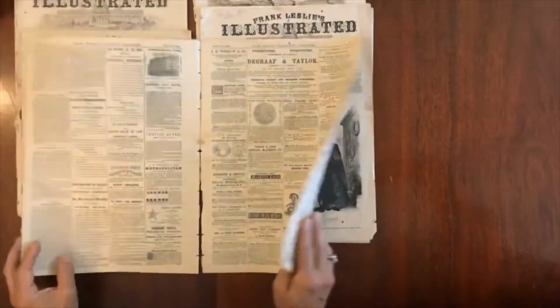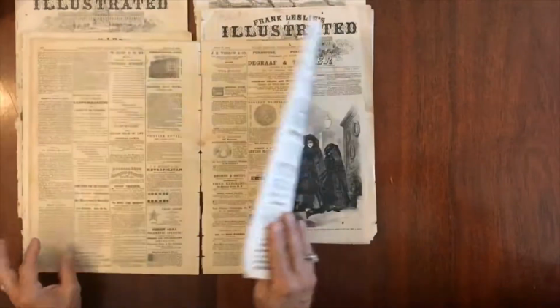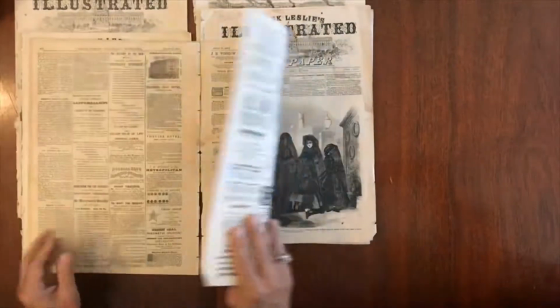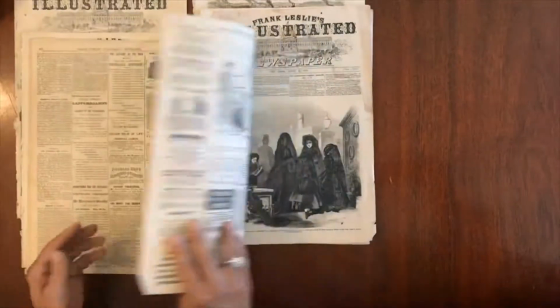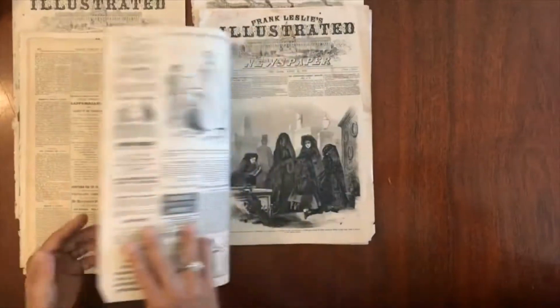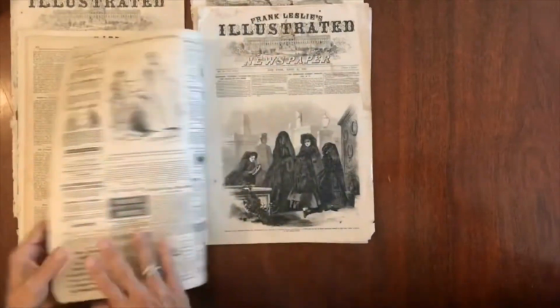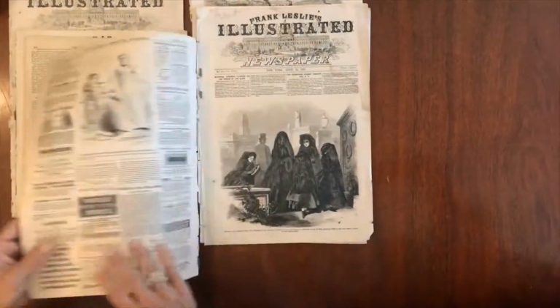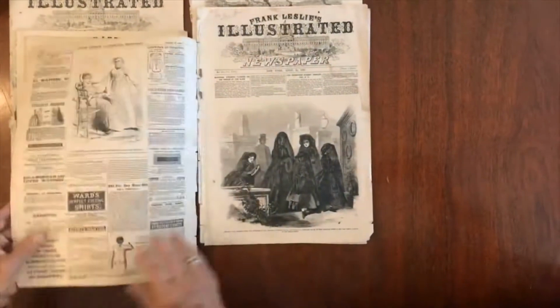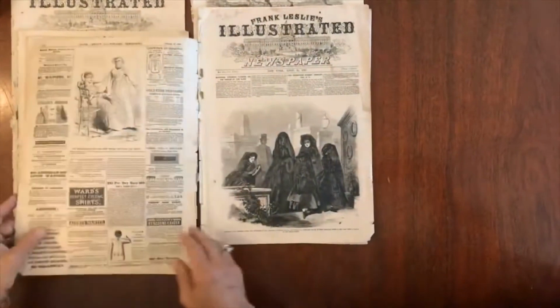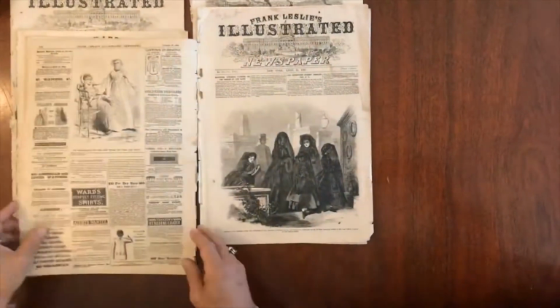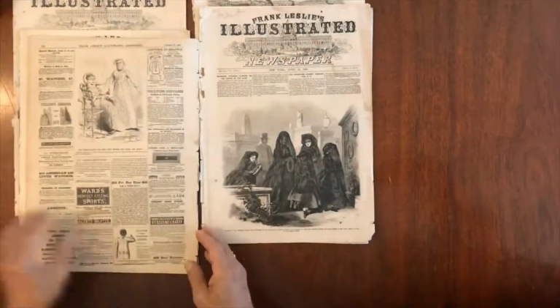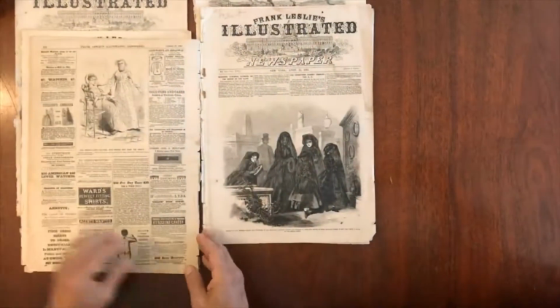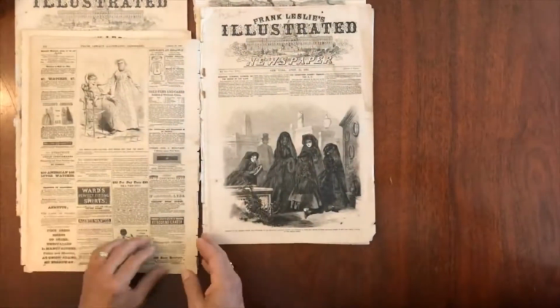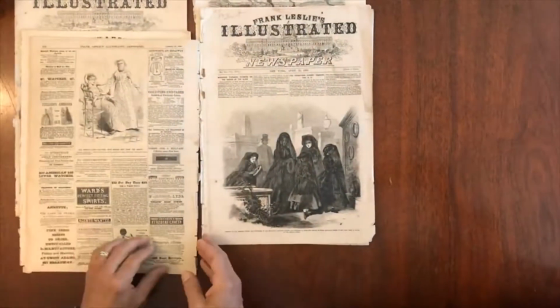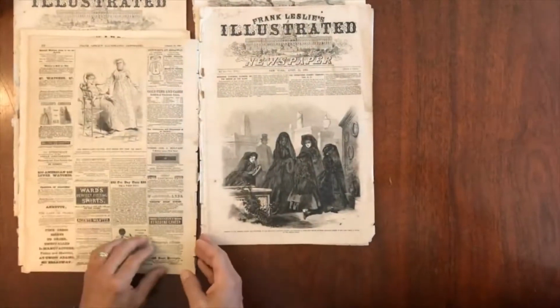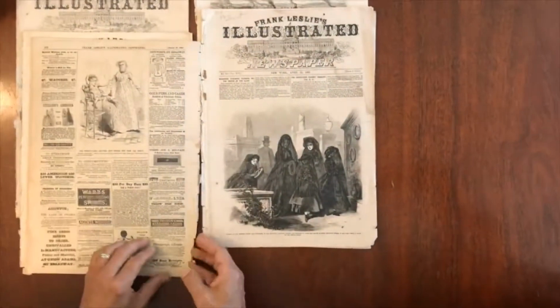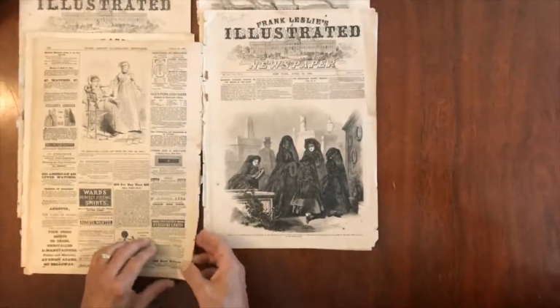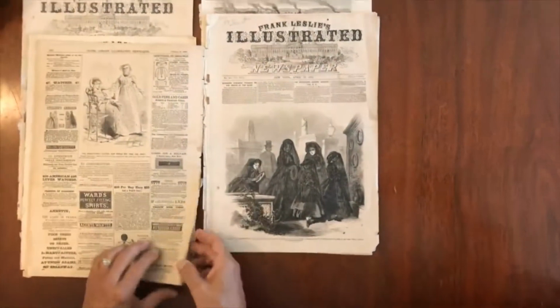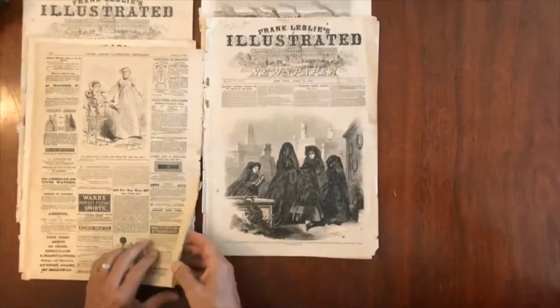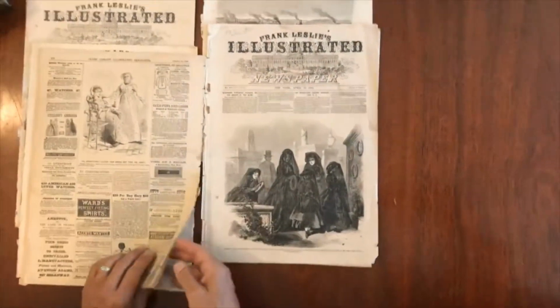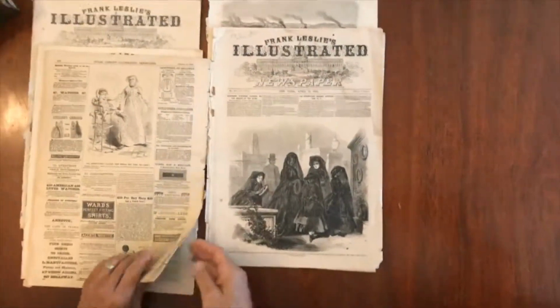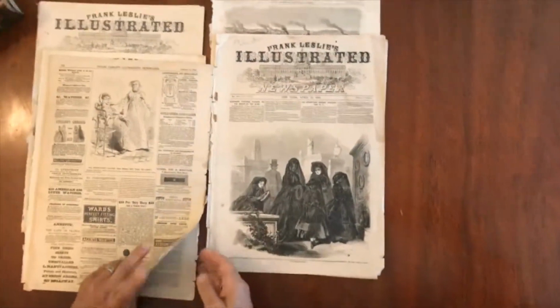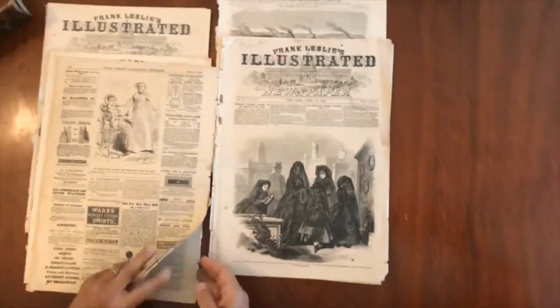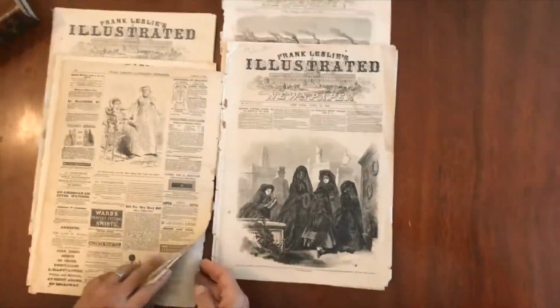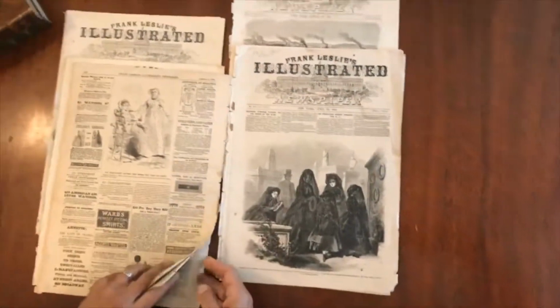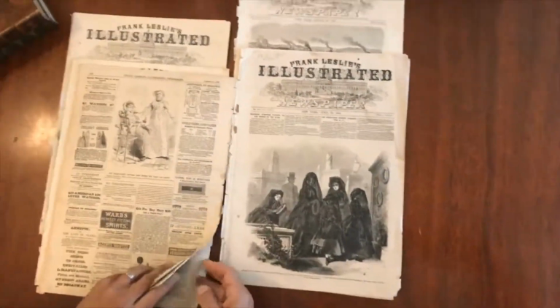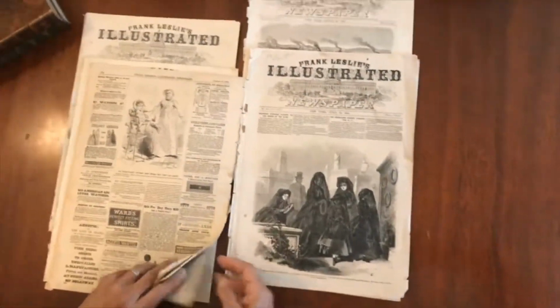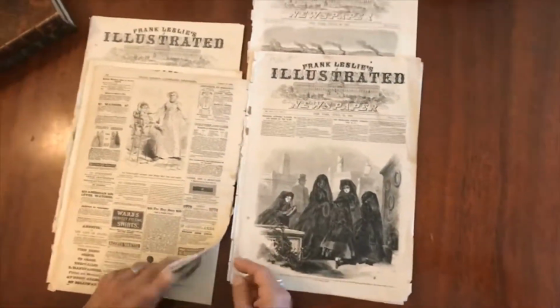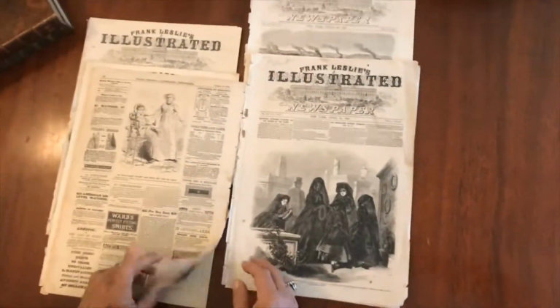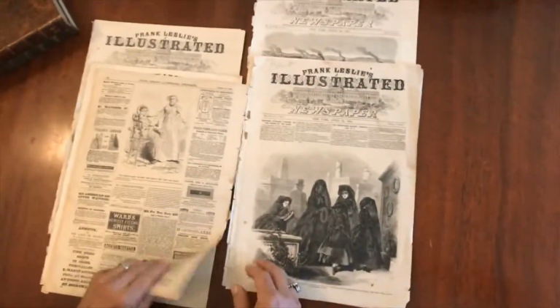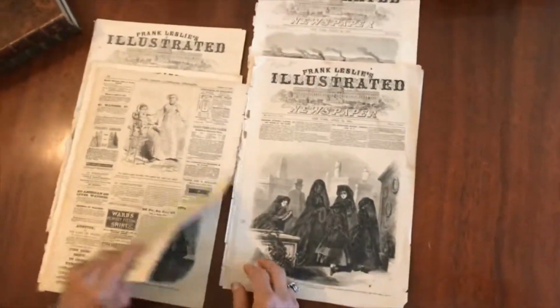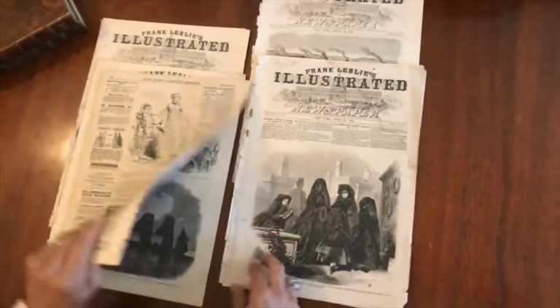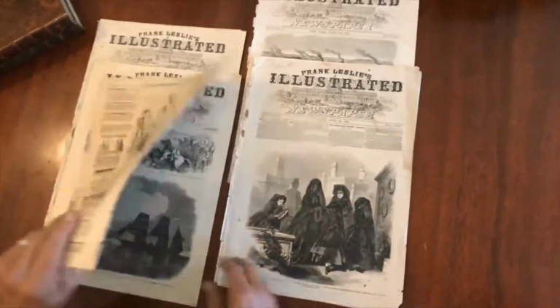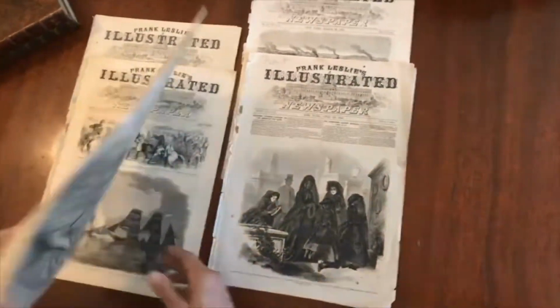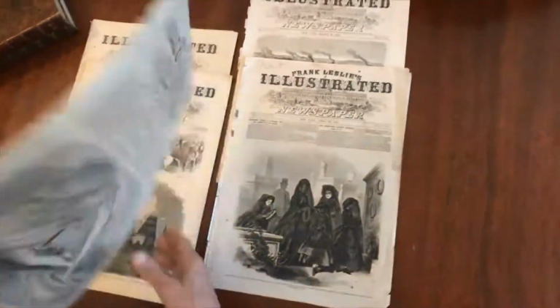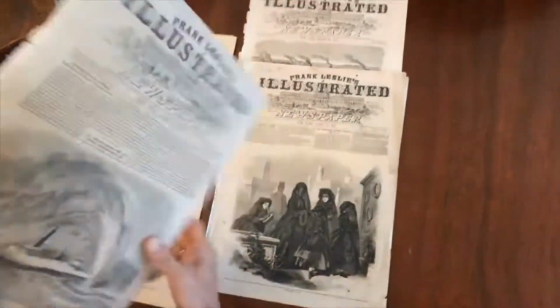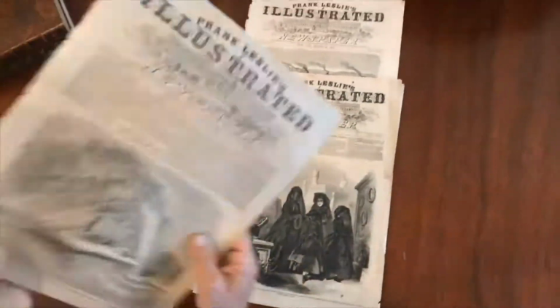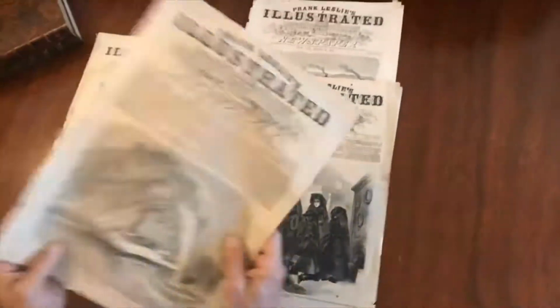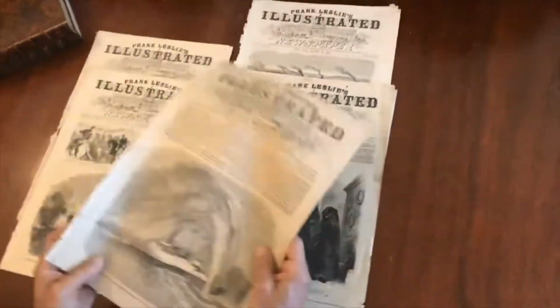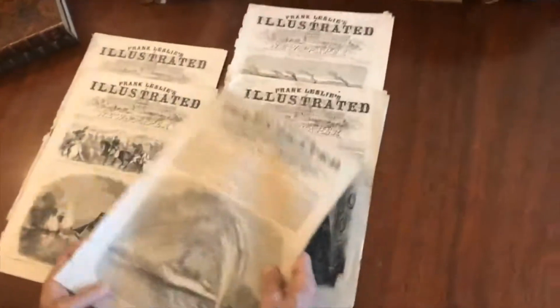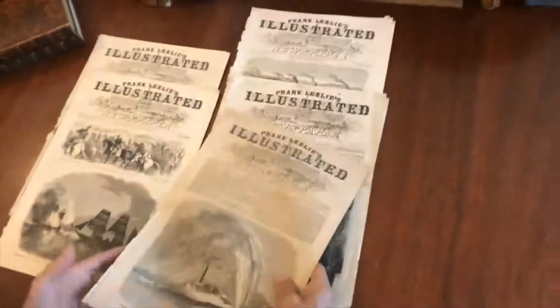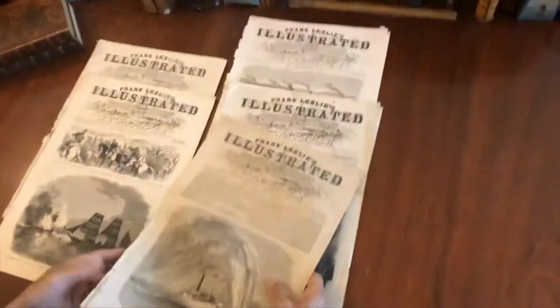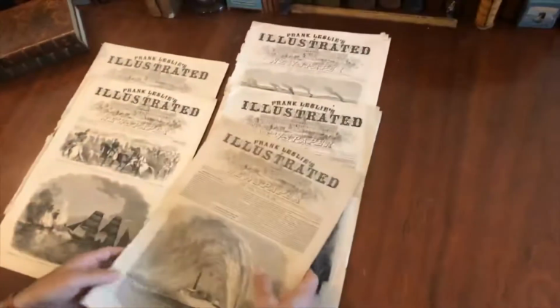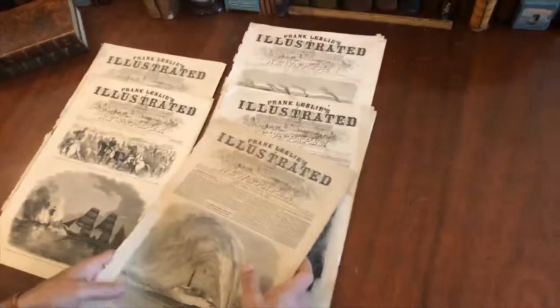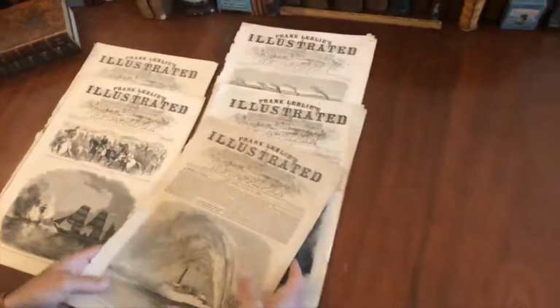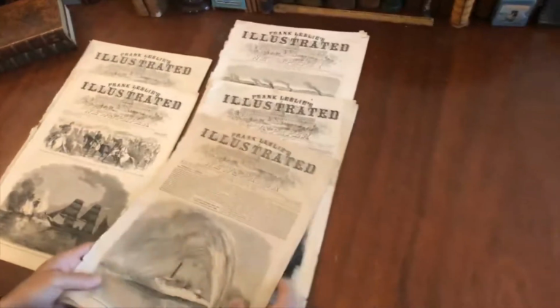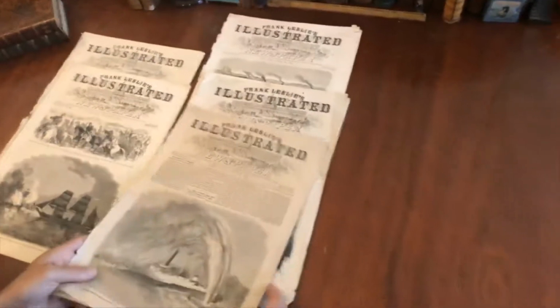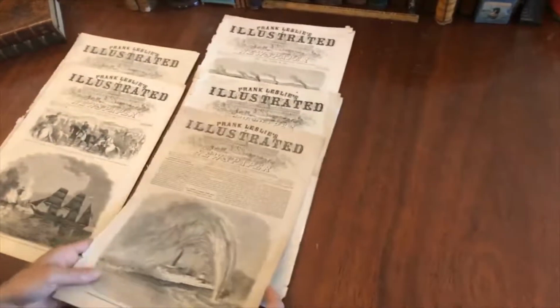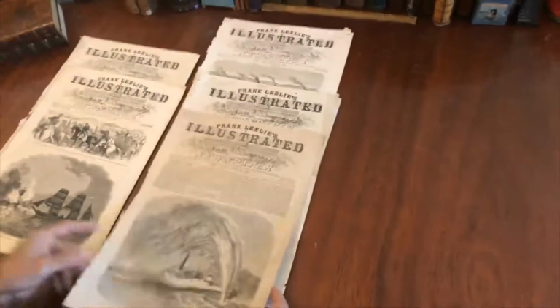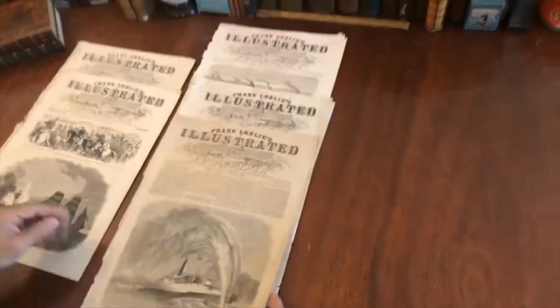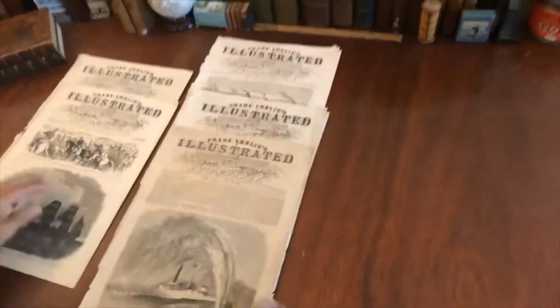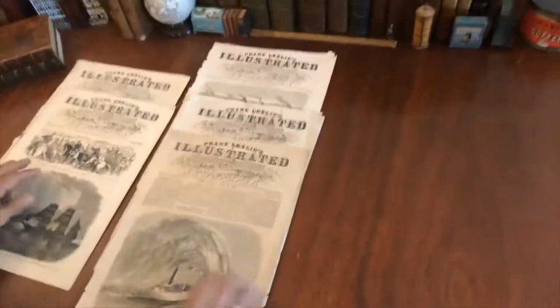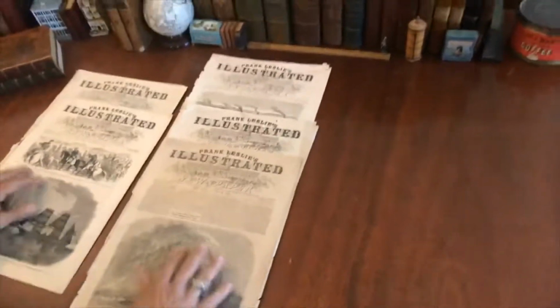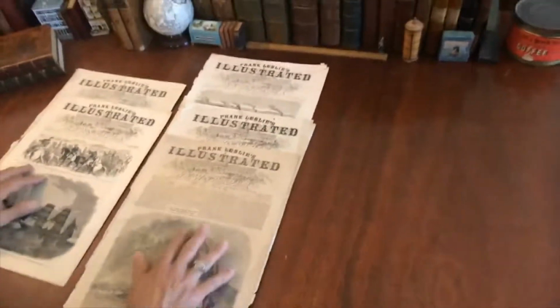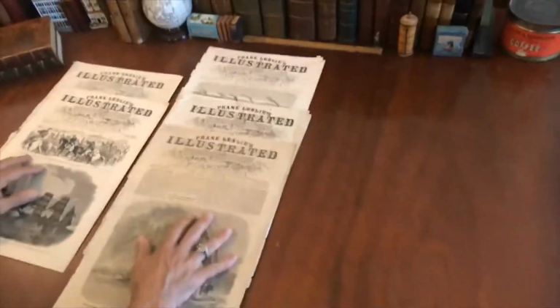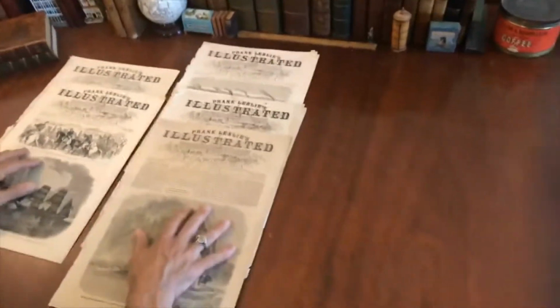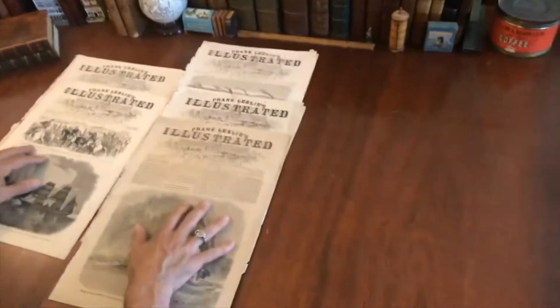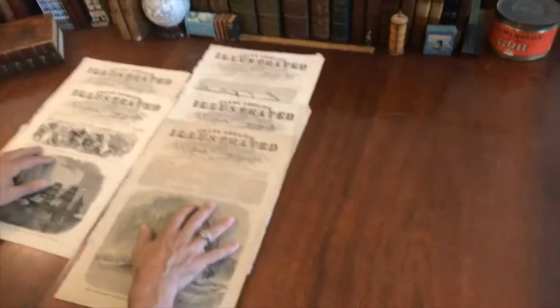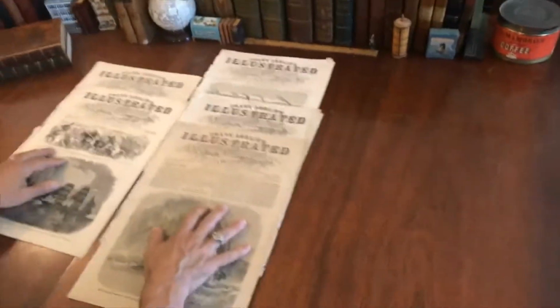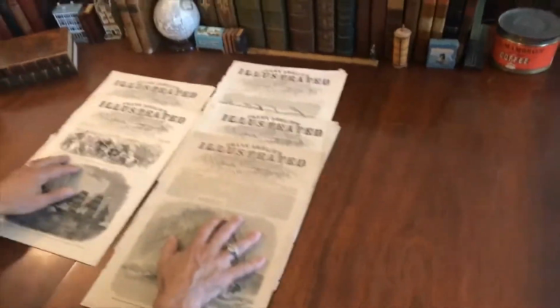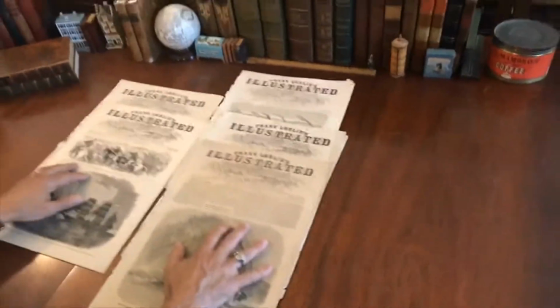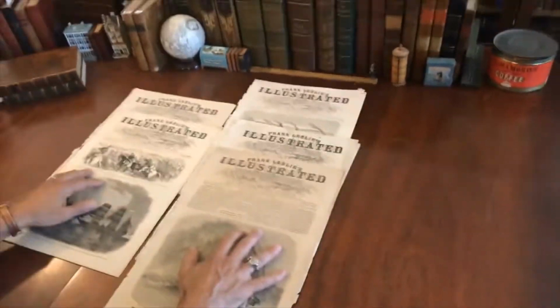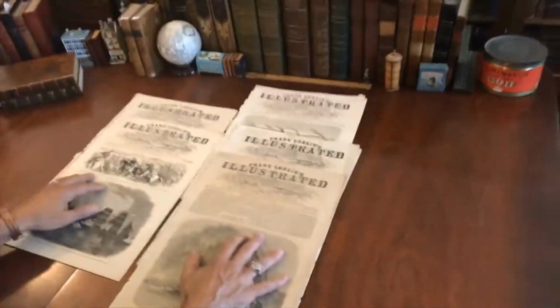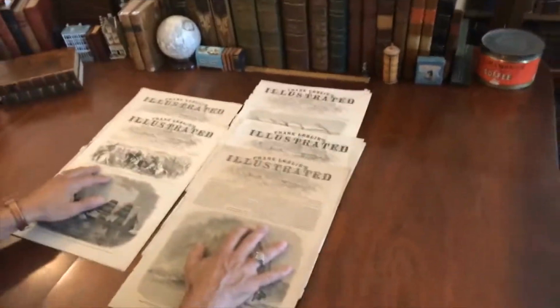This group of five issues is available as one lot online from me, Brian DeMambrough.